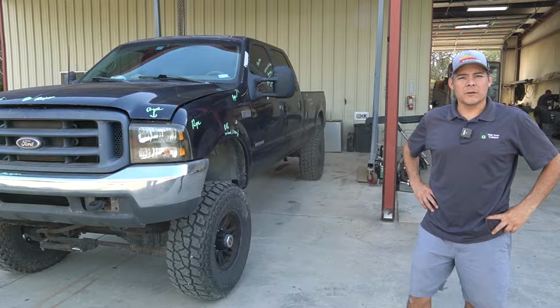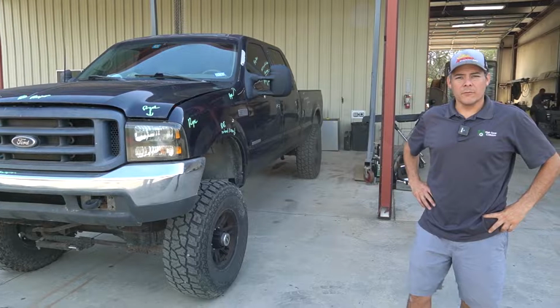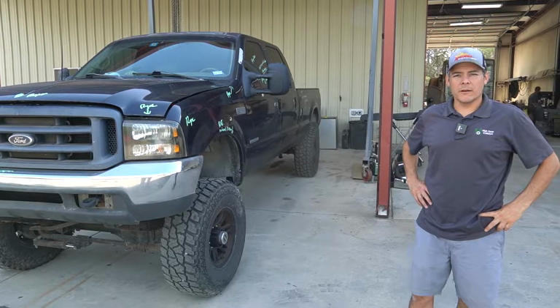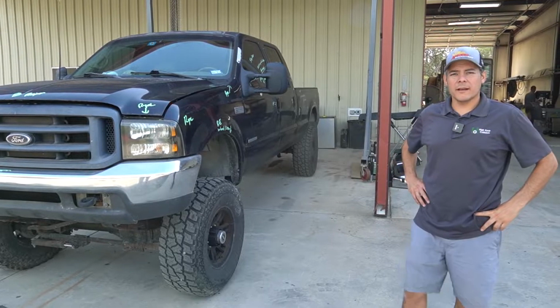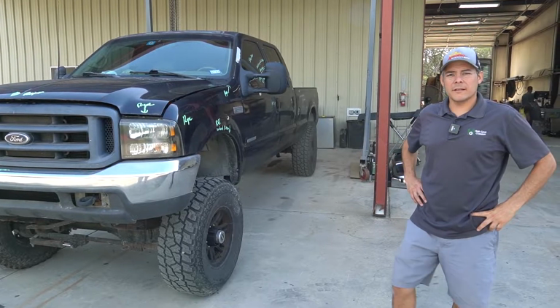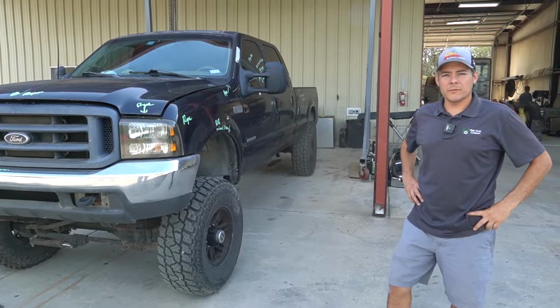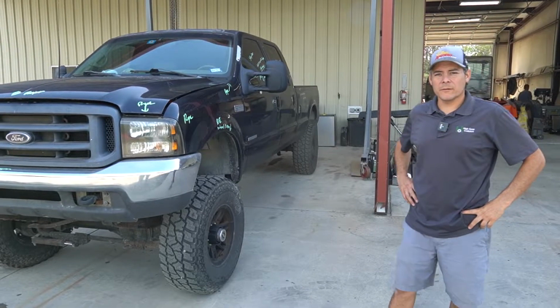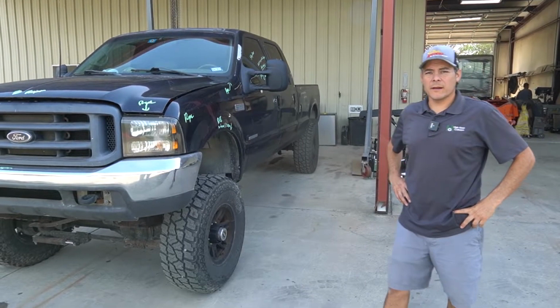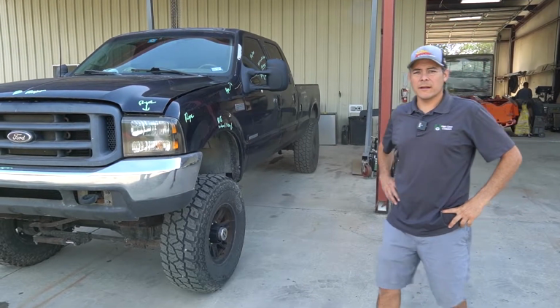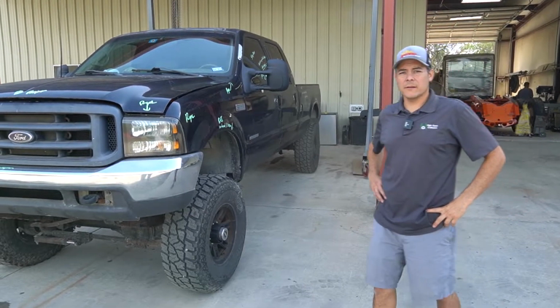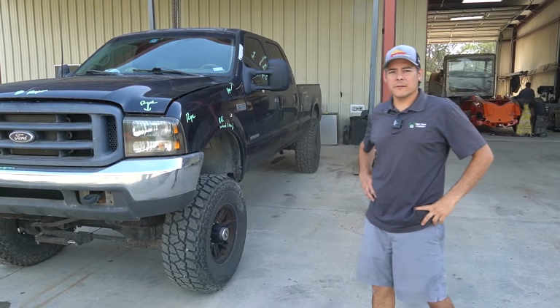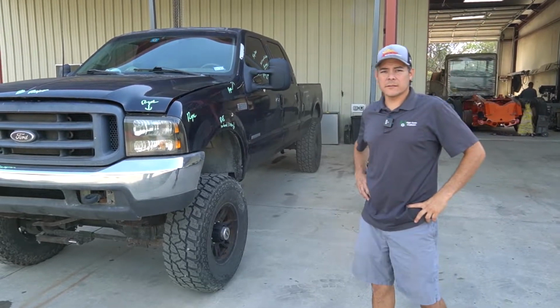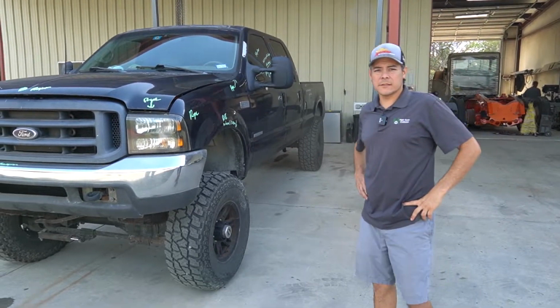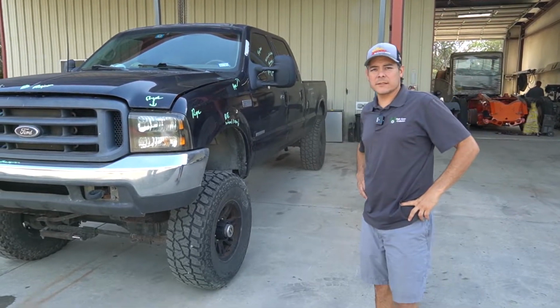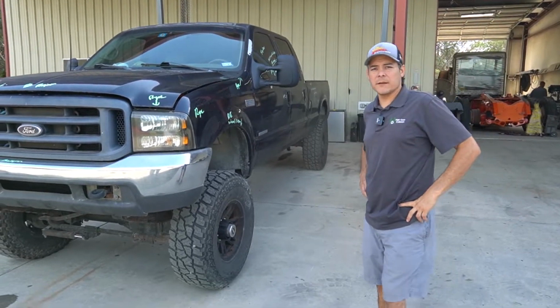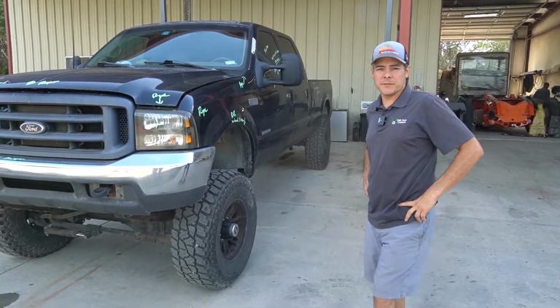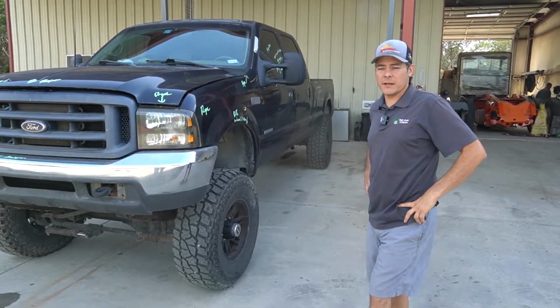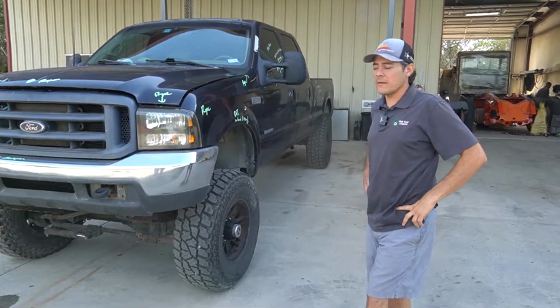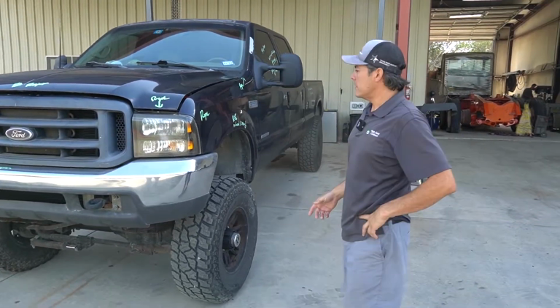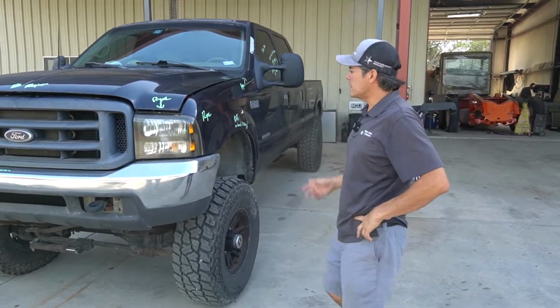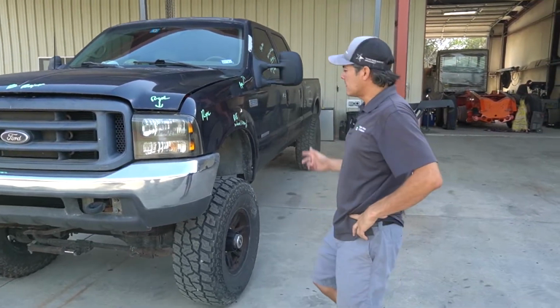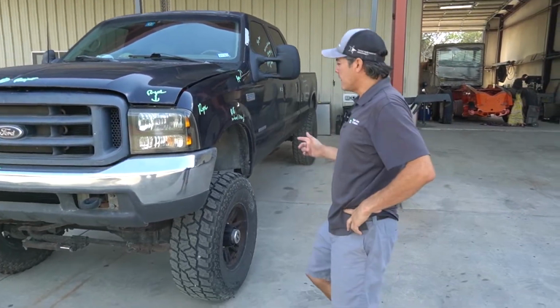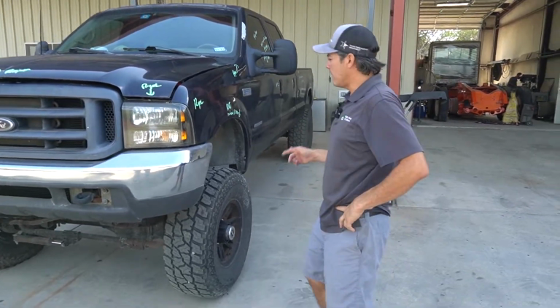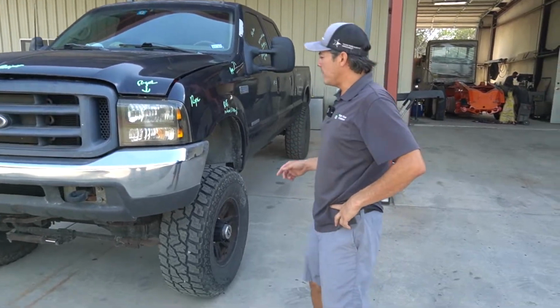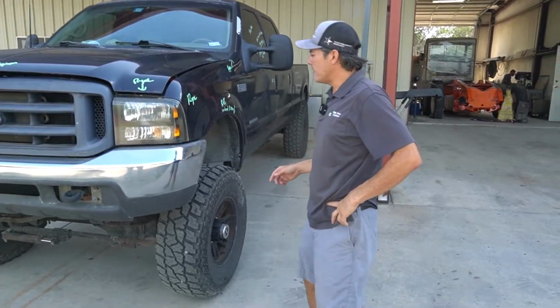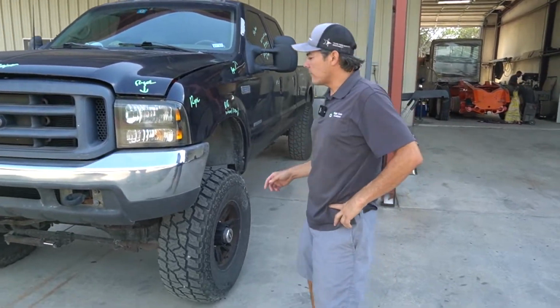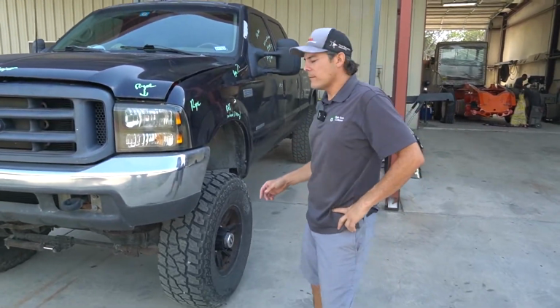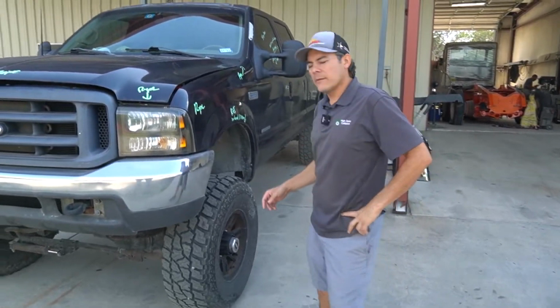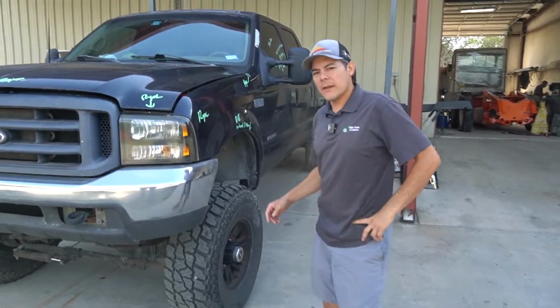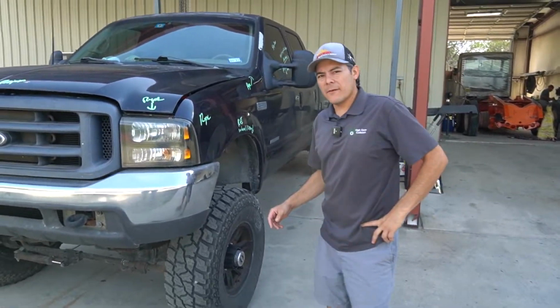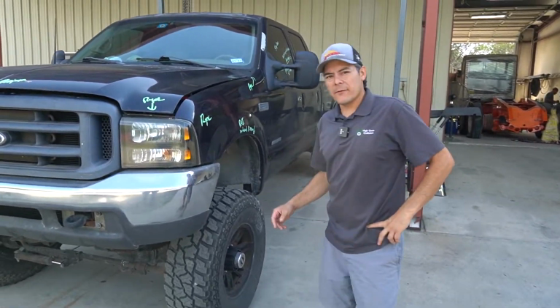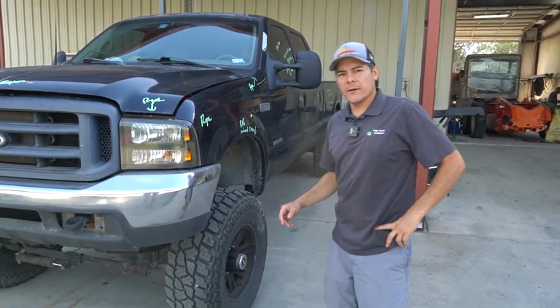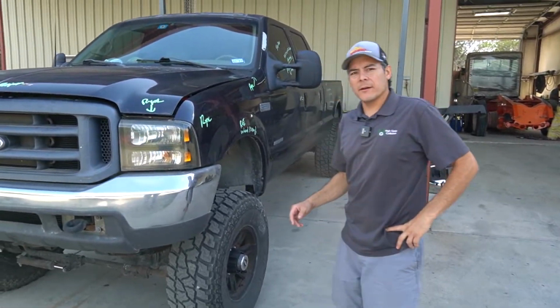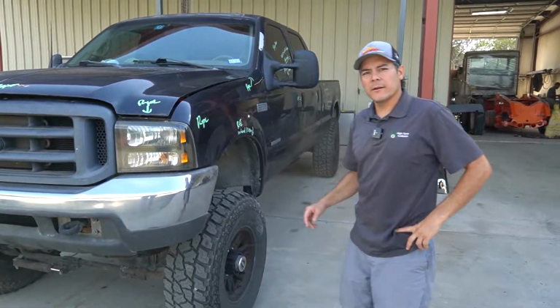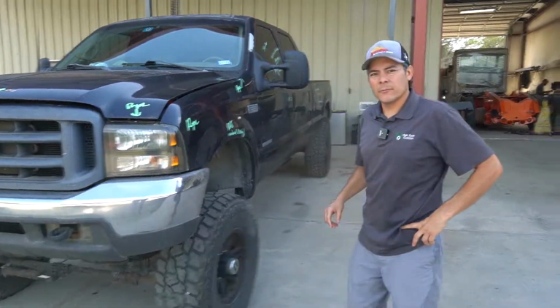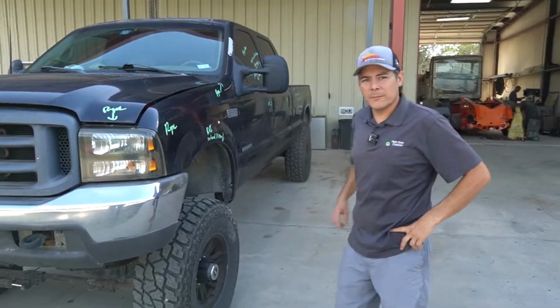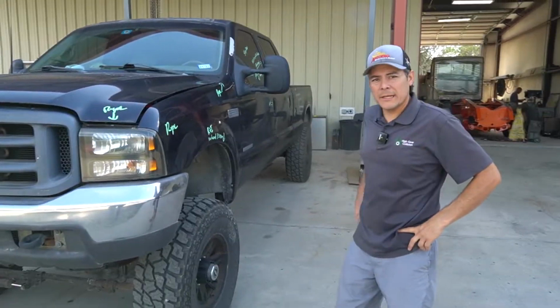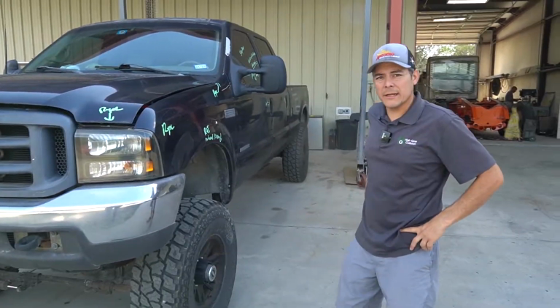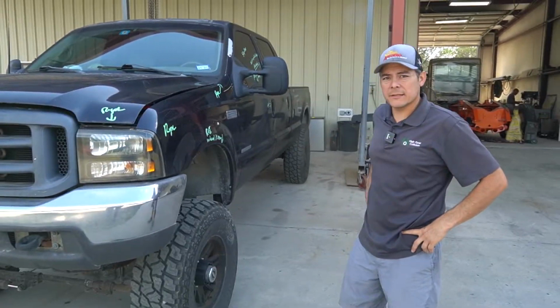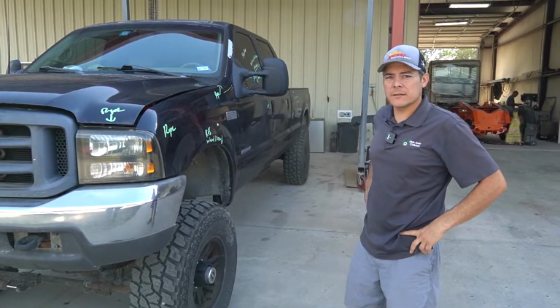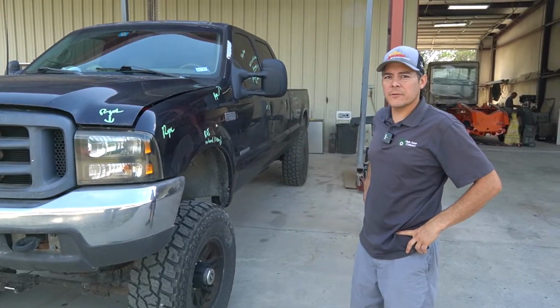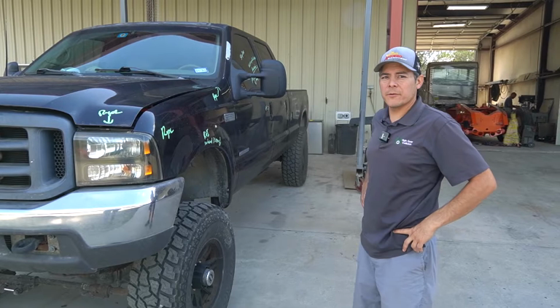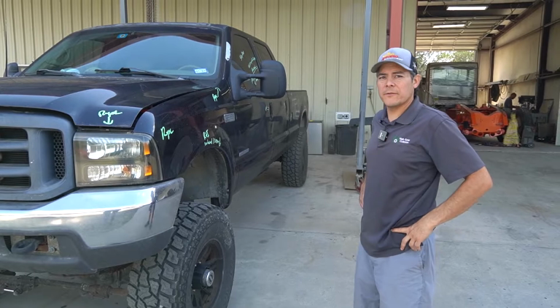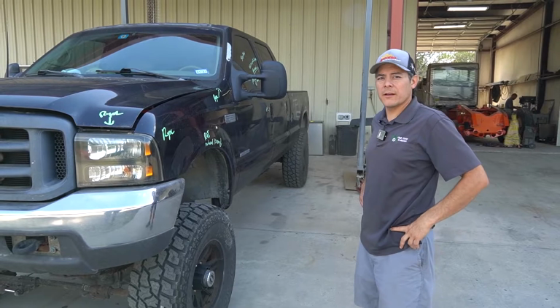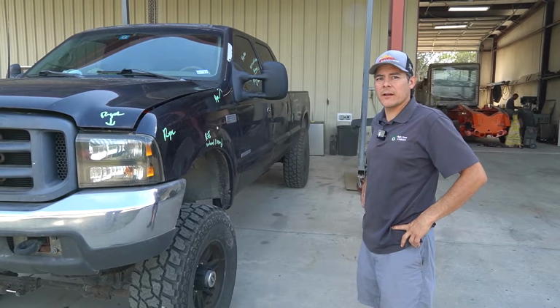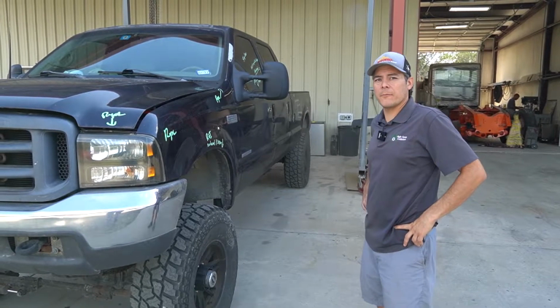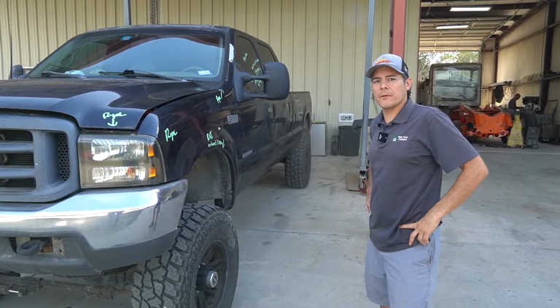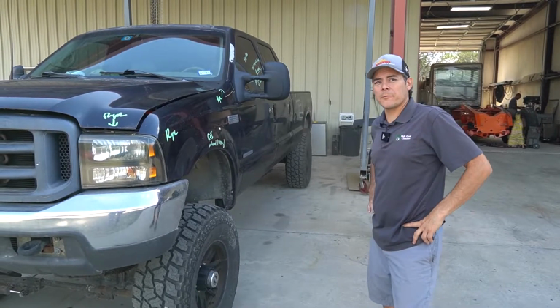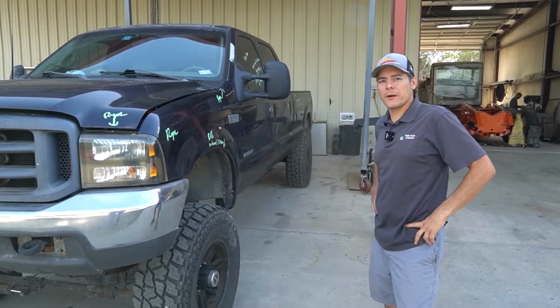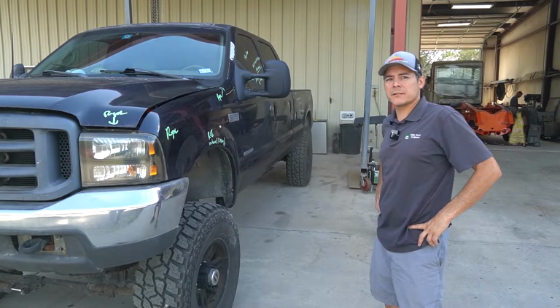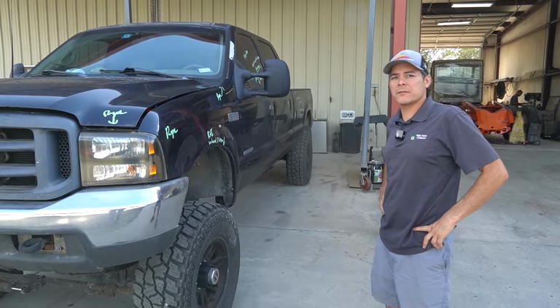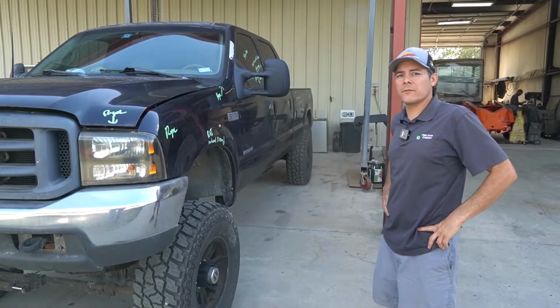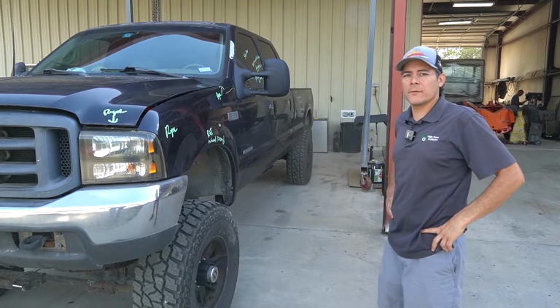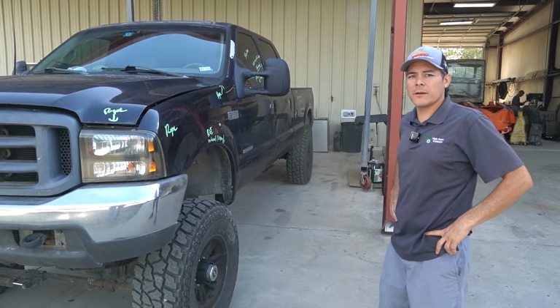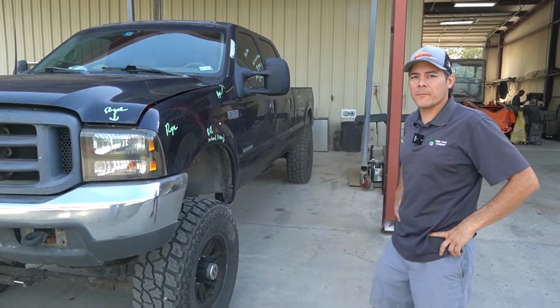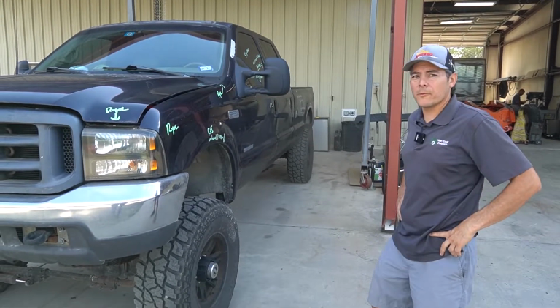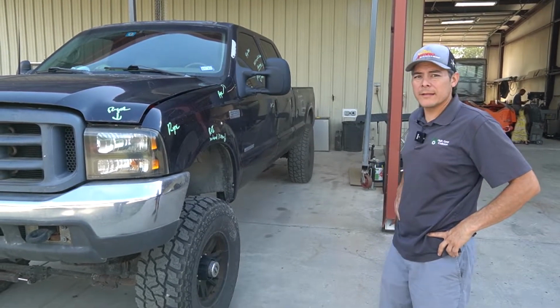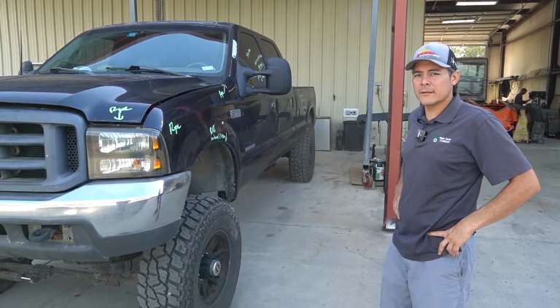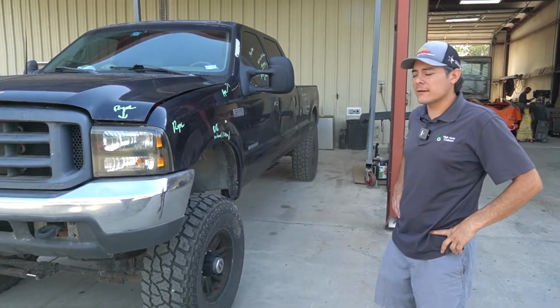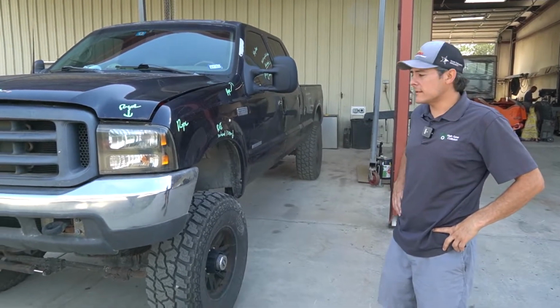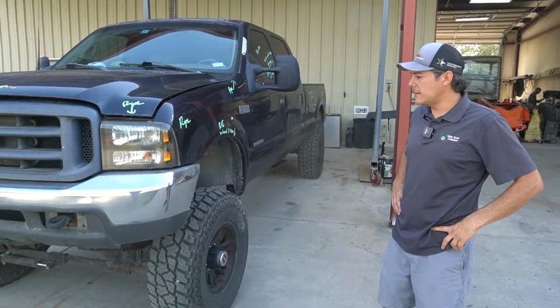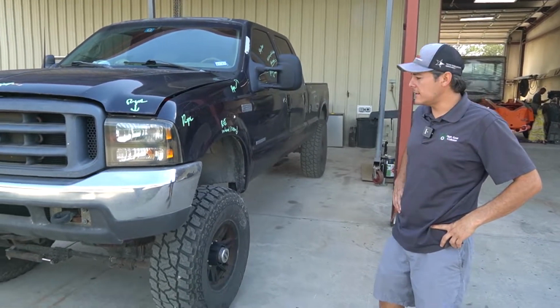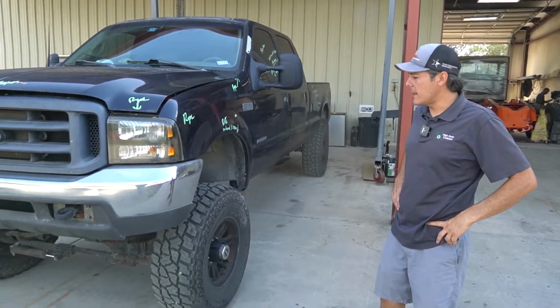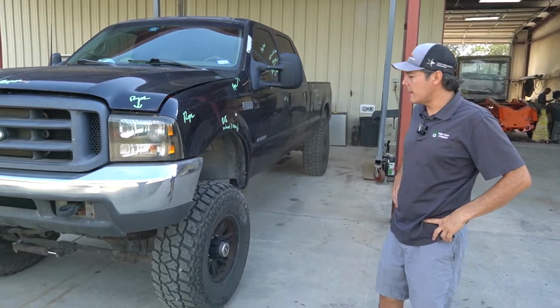Good morning guys. Welcome to High Gear Collision. I'm Jeff. This is a vehicle that we've got from a repeat customer — we've done a couple other projects for him, a couple race cars that he's got.